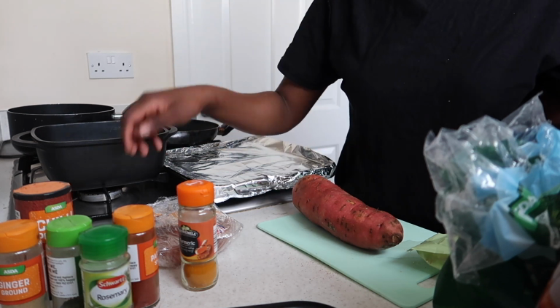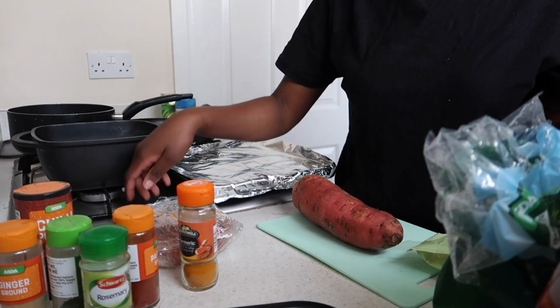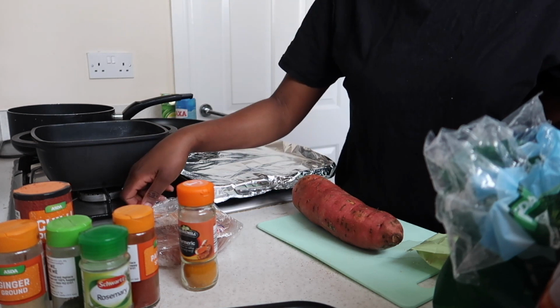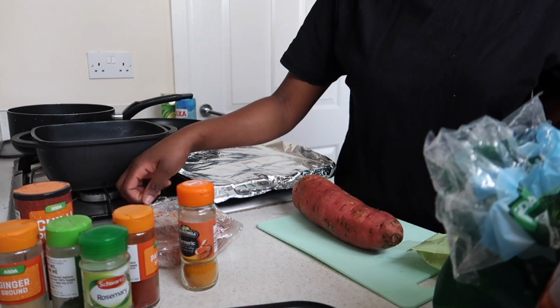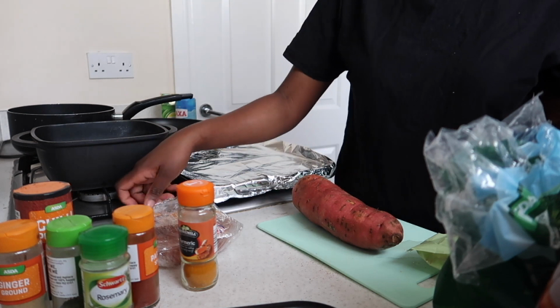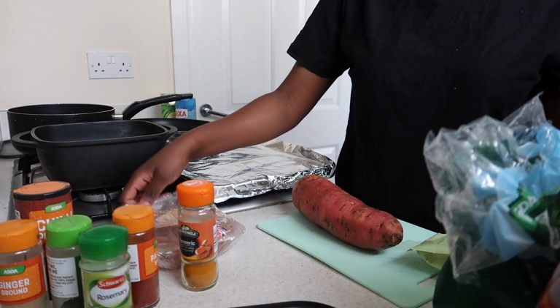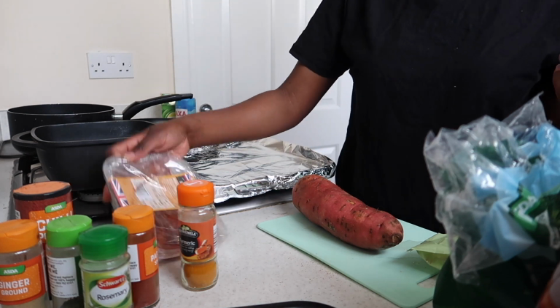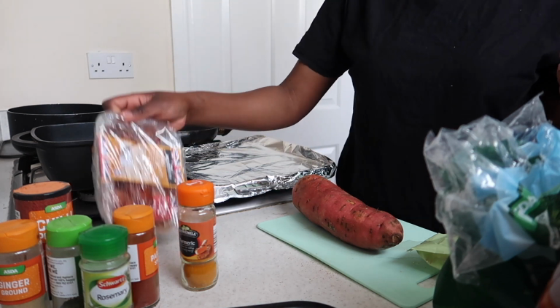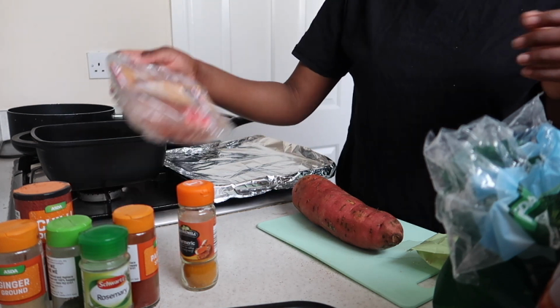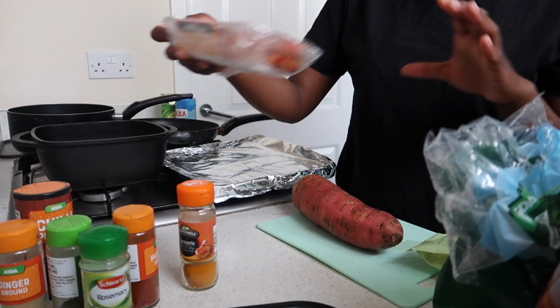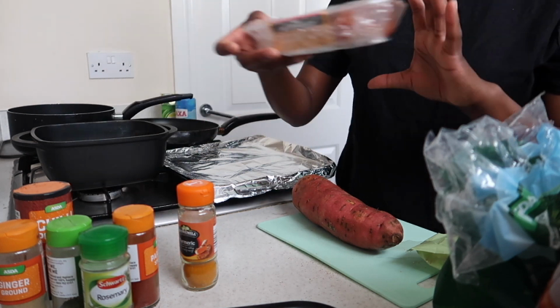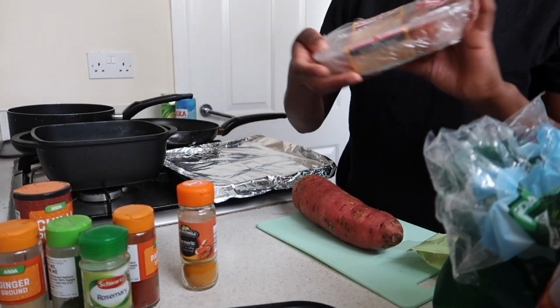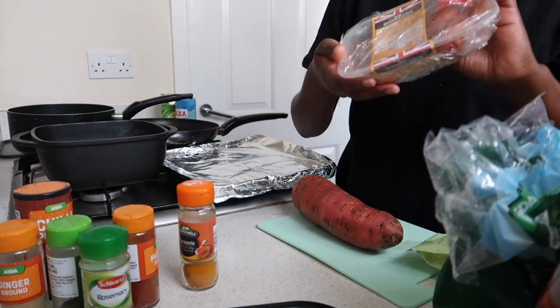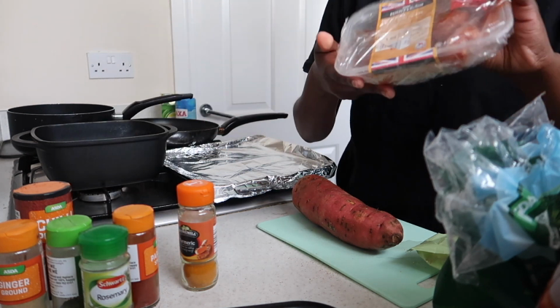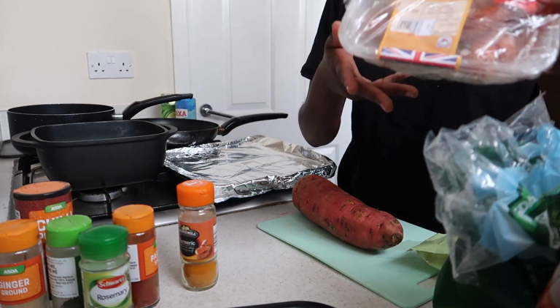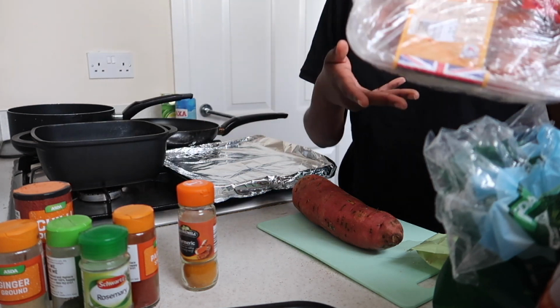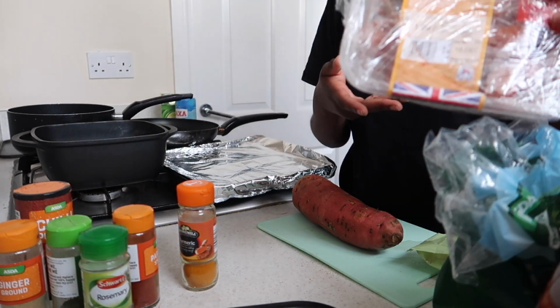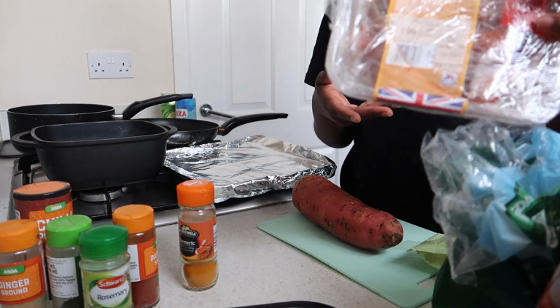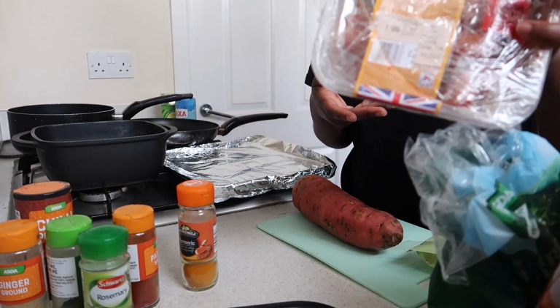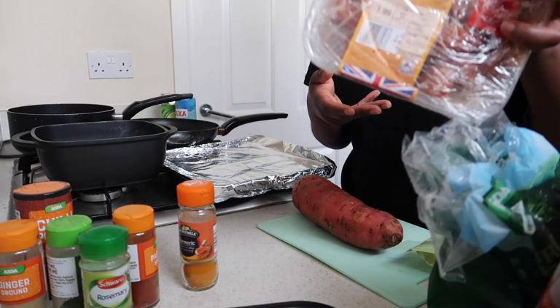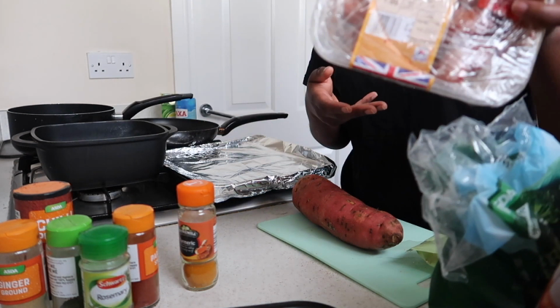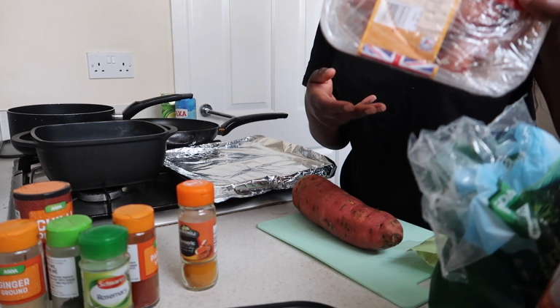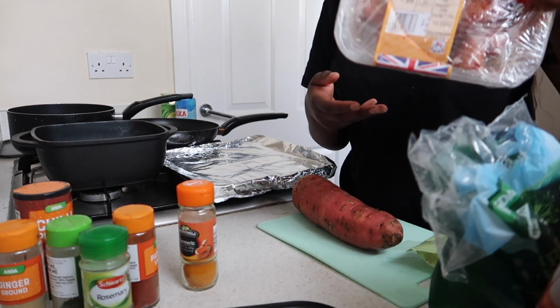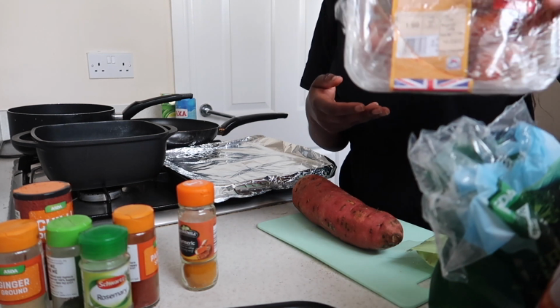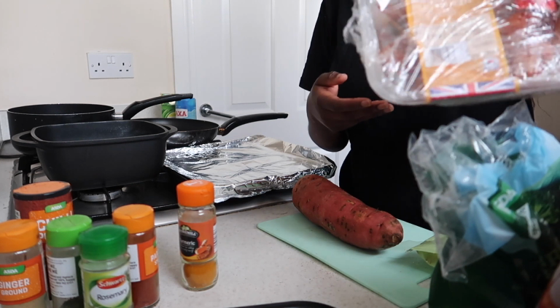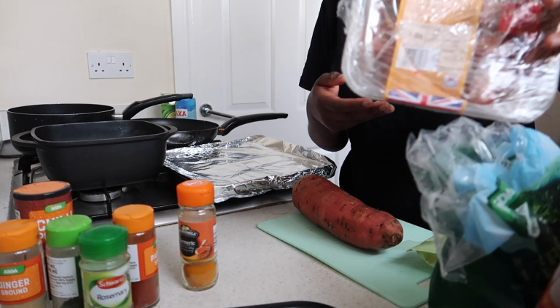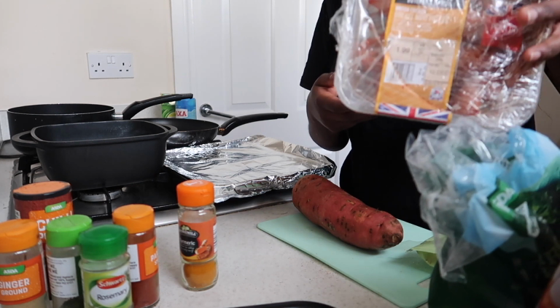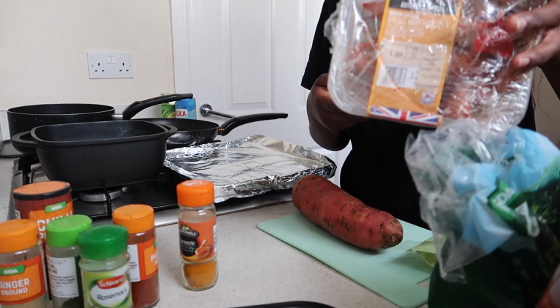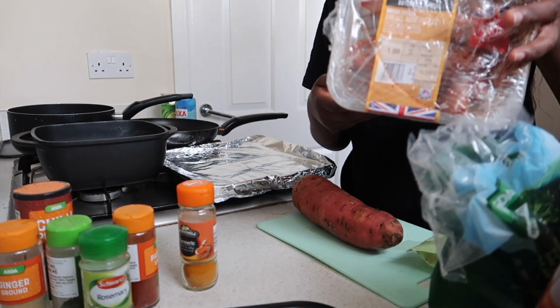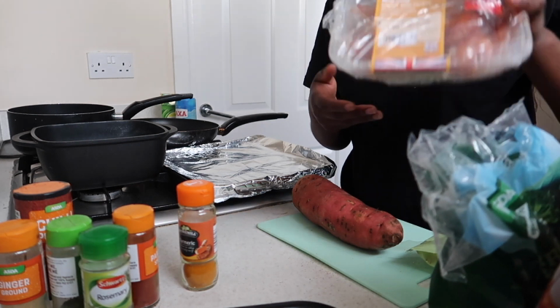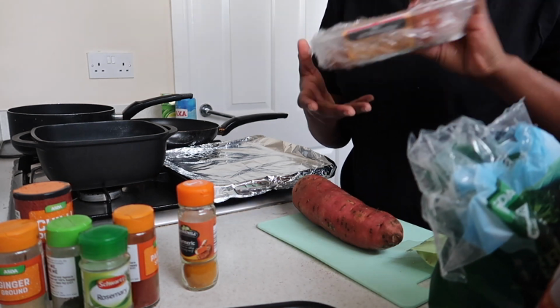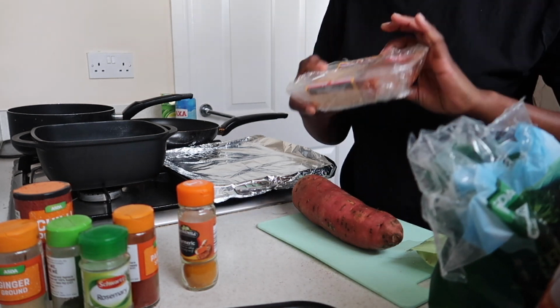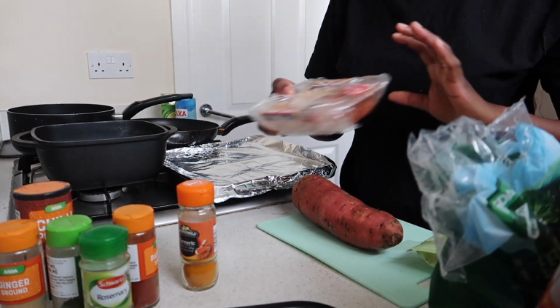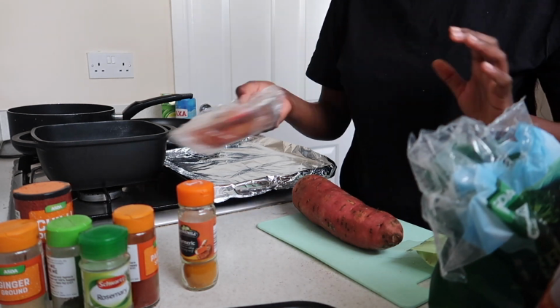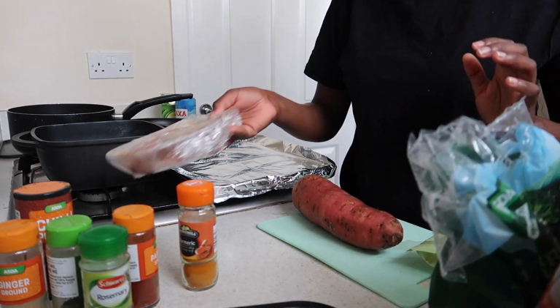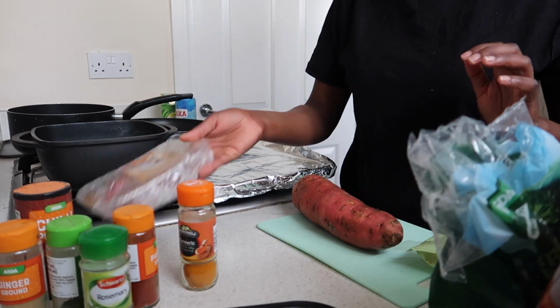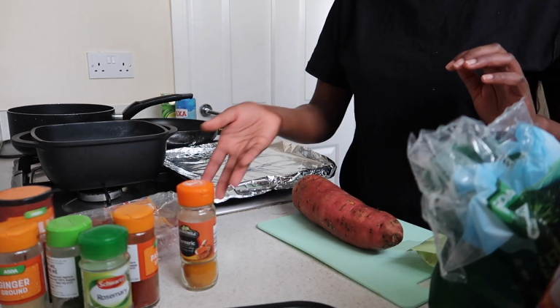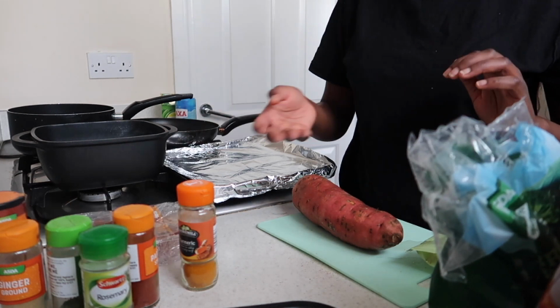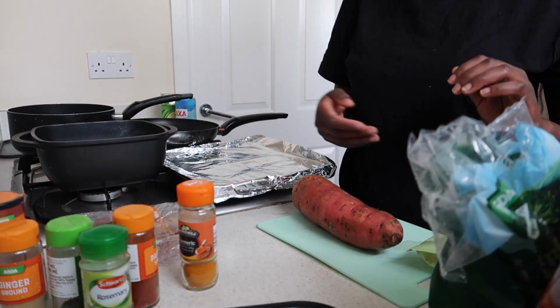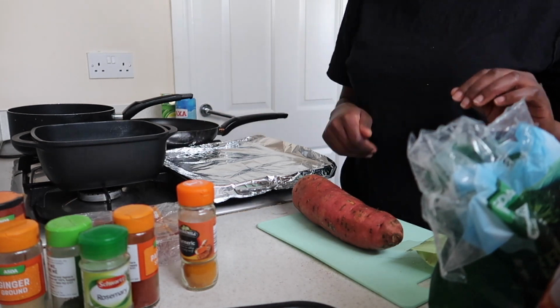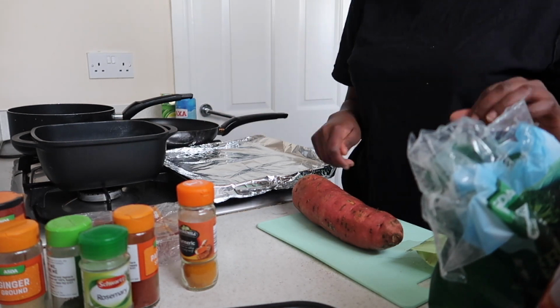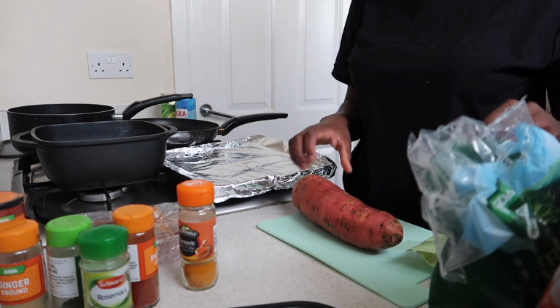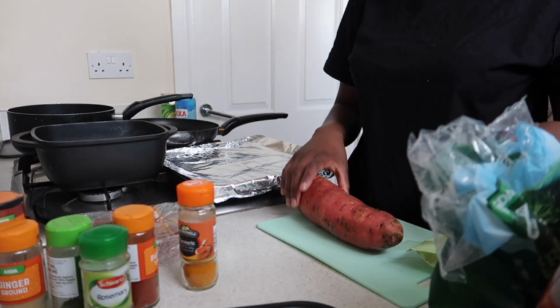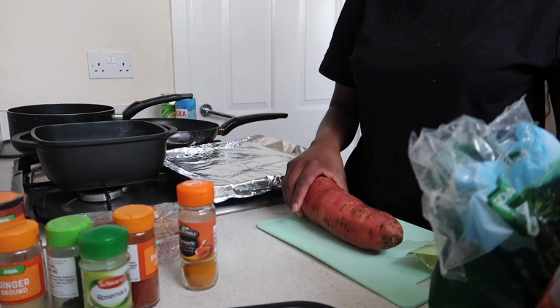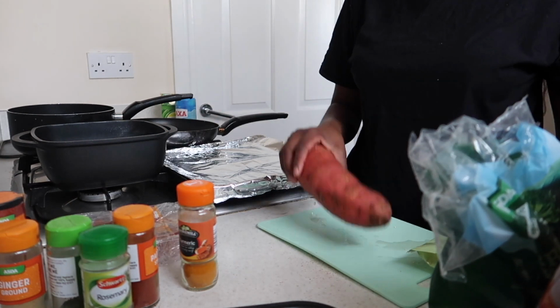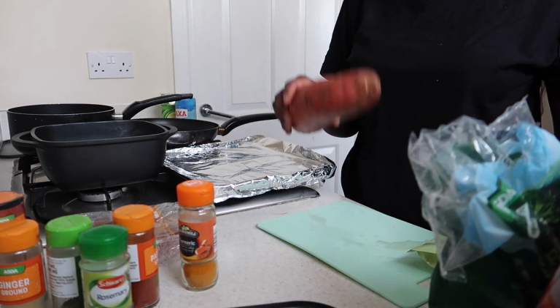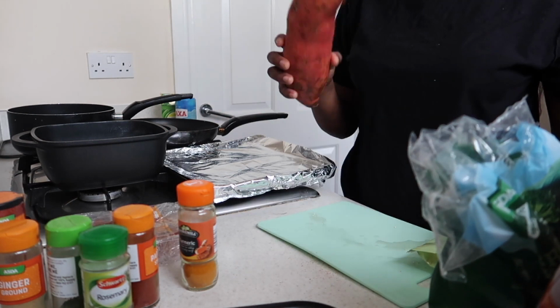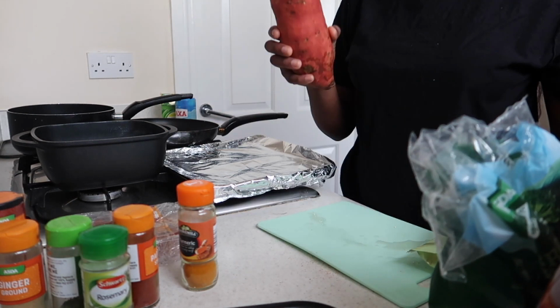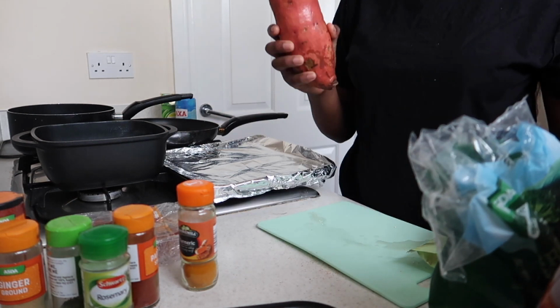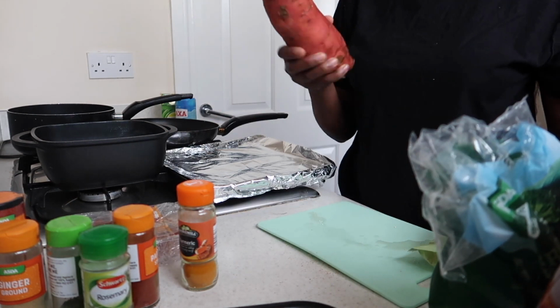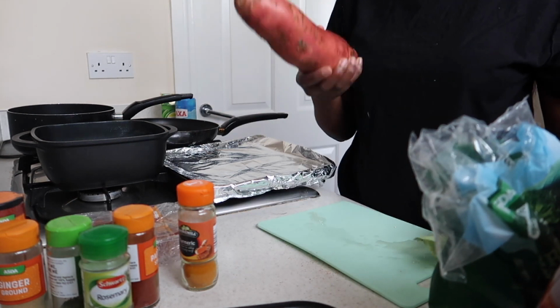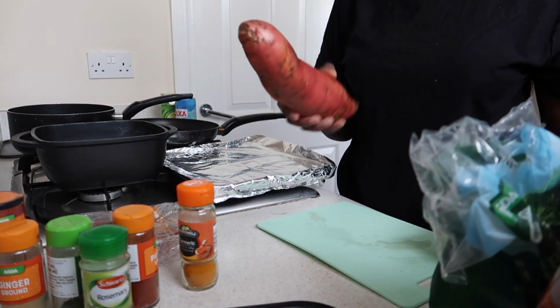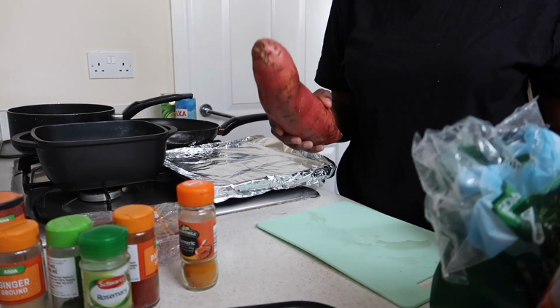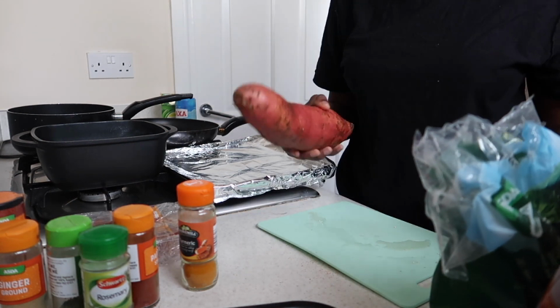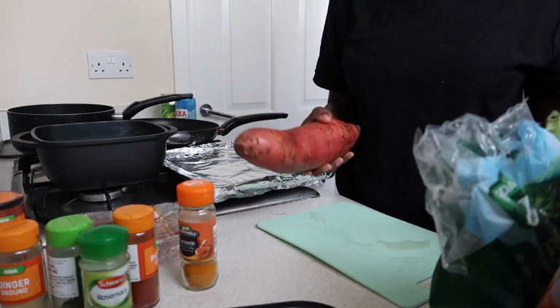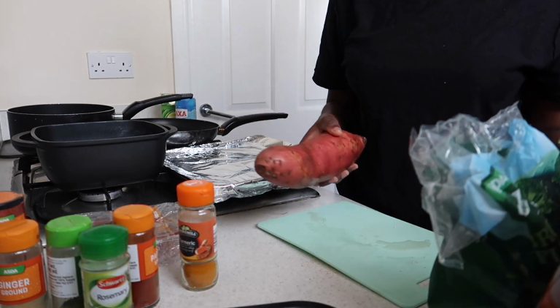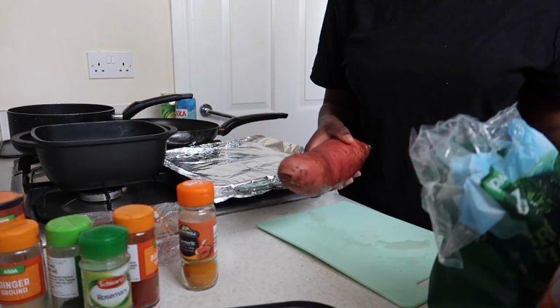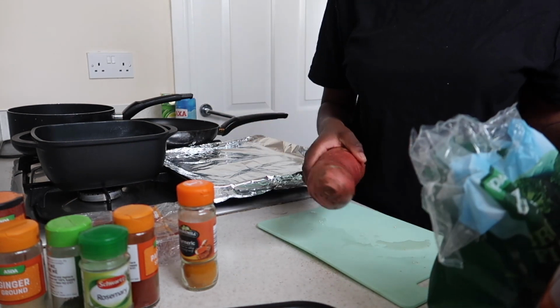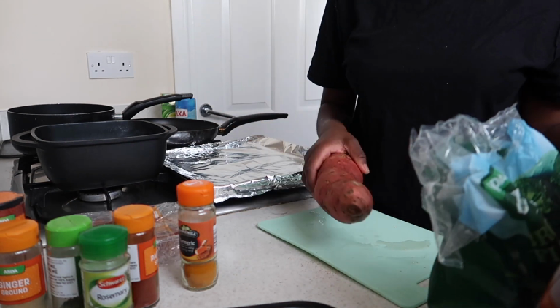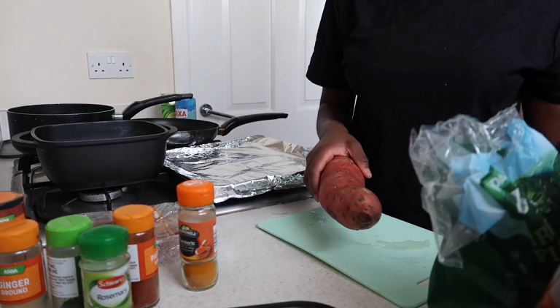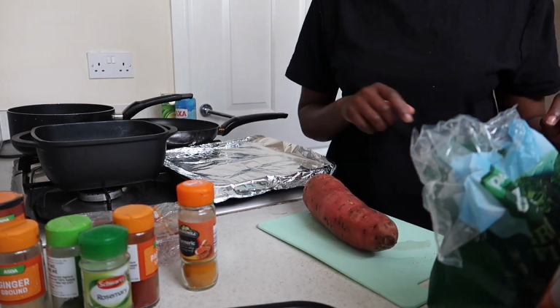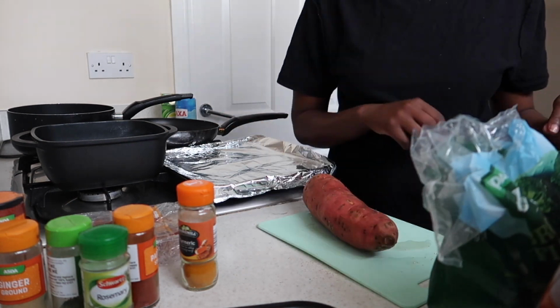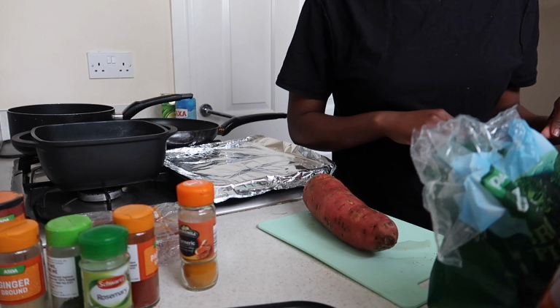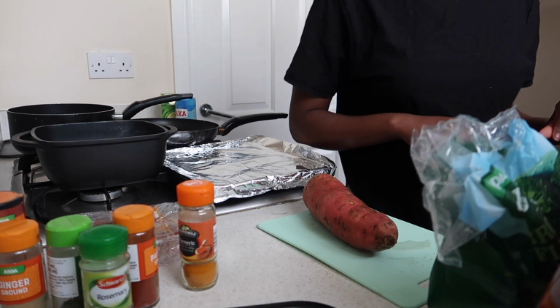The chicken already has lemon and smoked paprika on it. Now I'm going to cut up the potato.